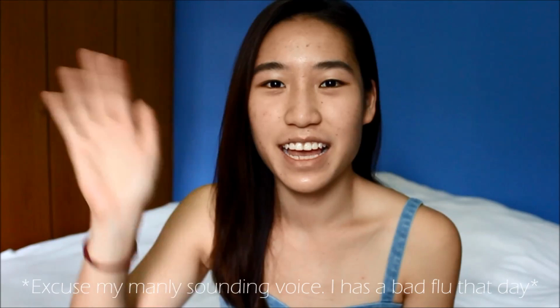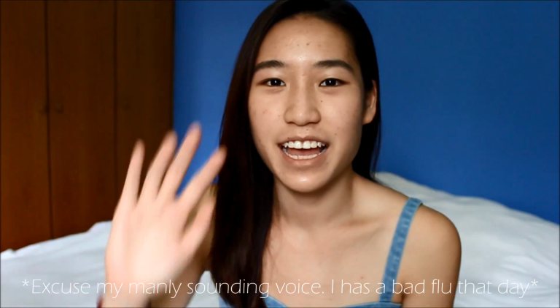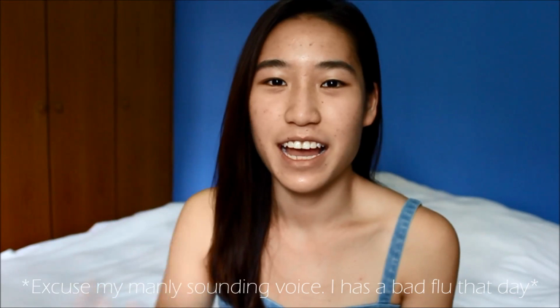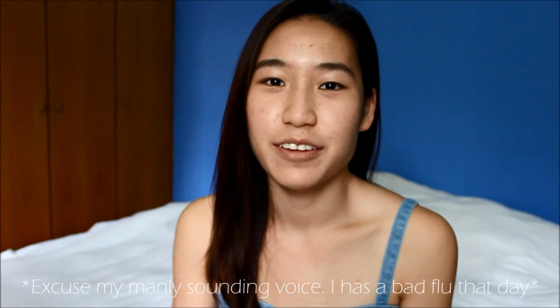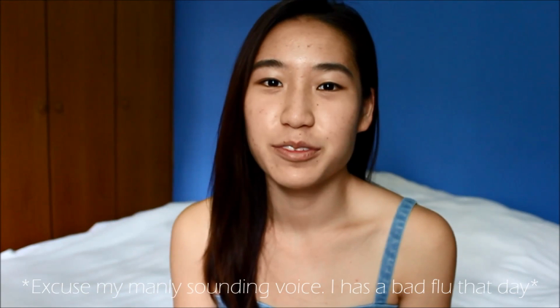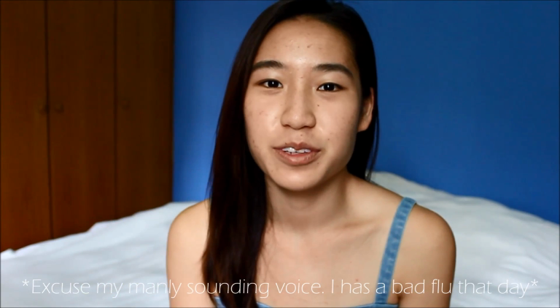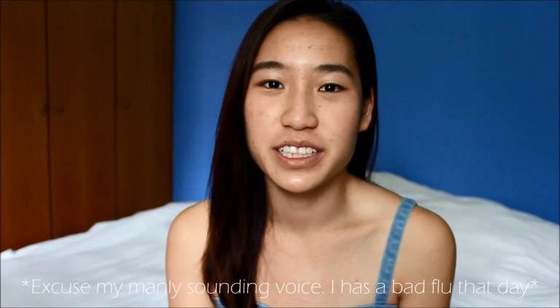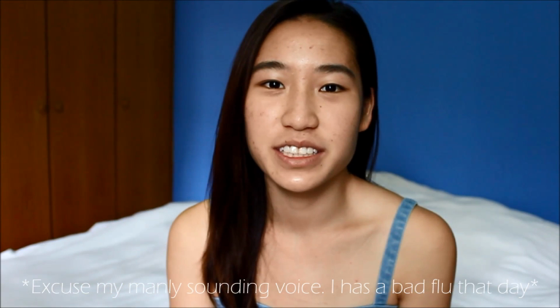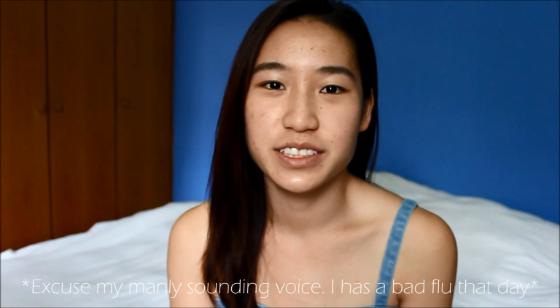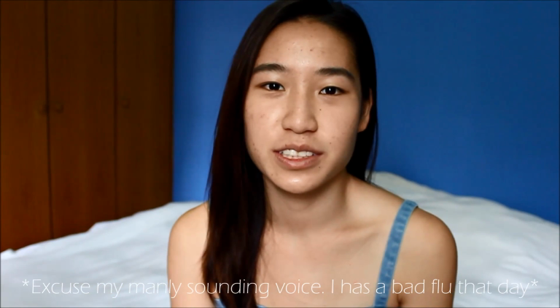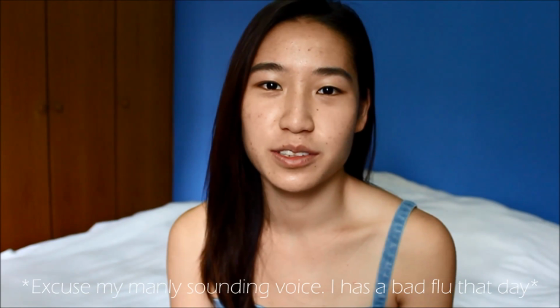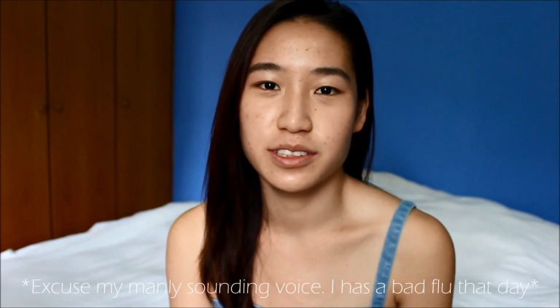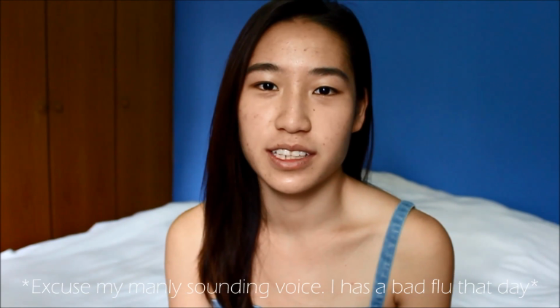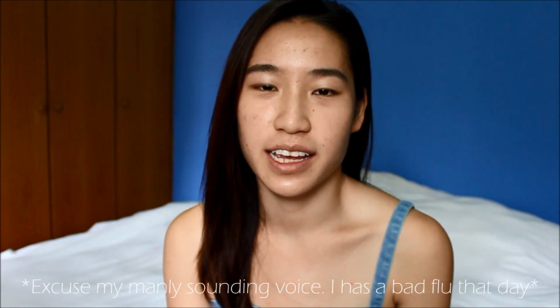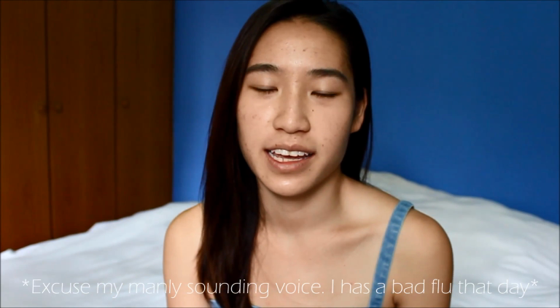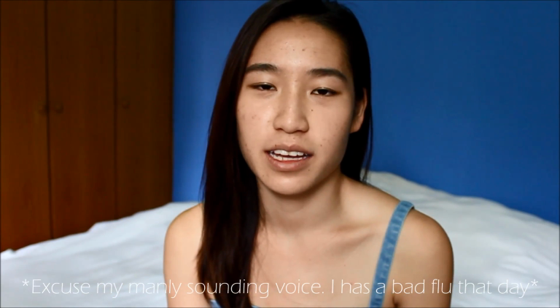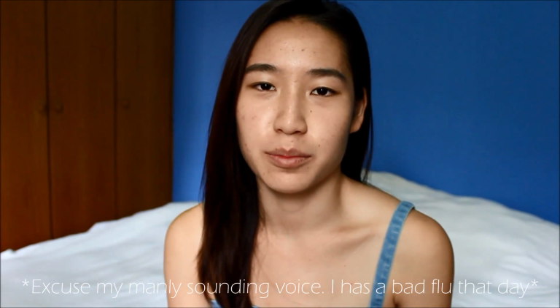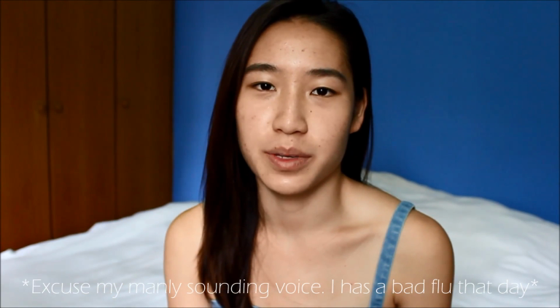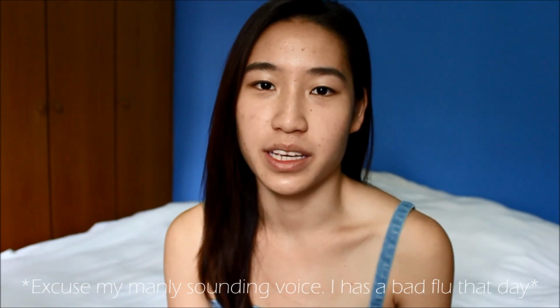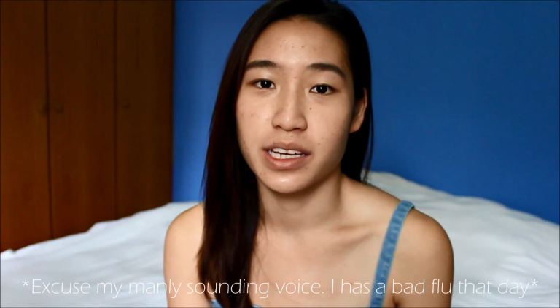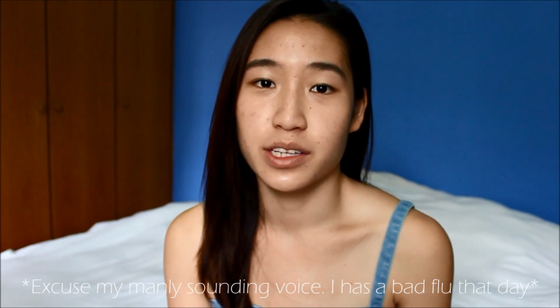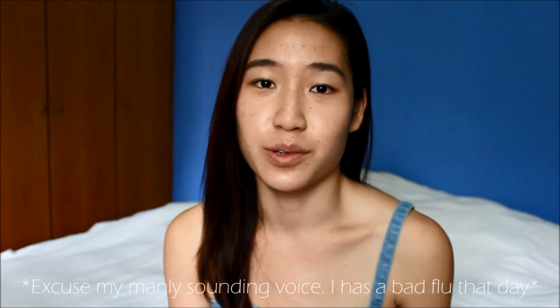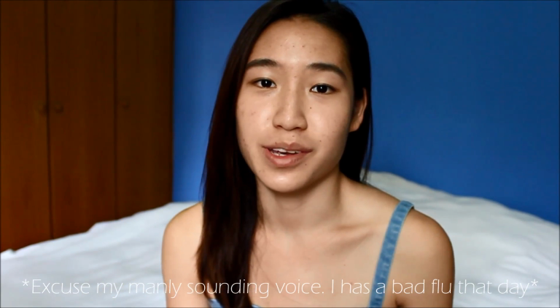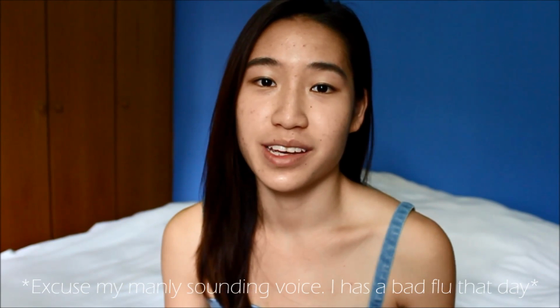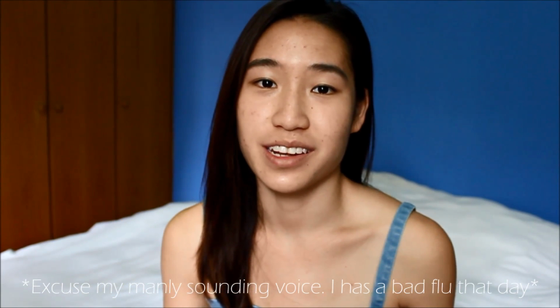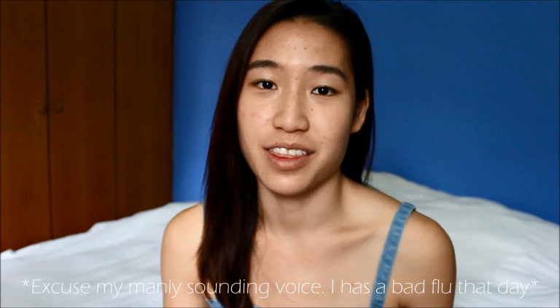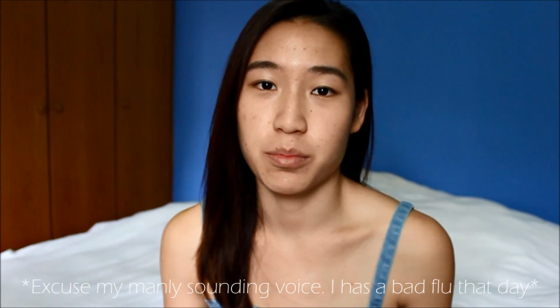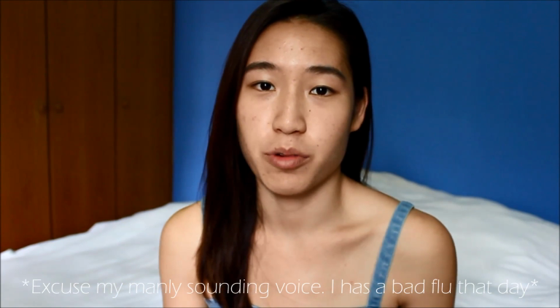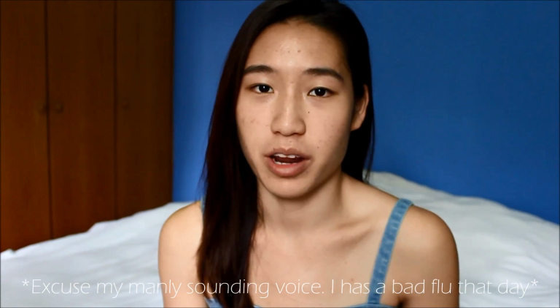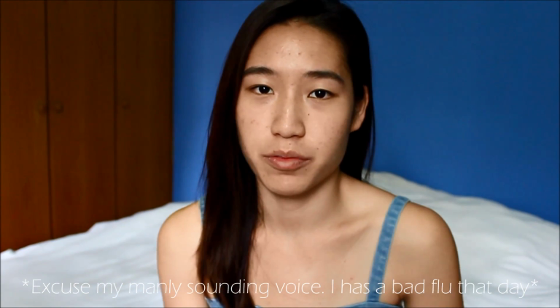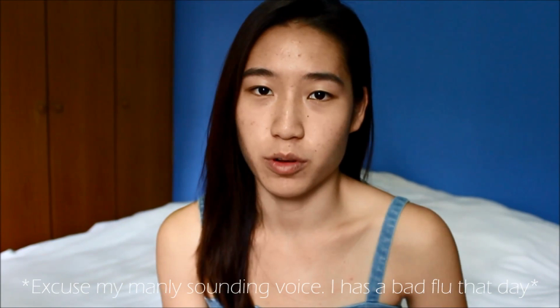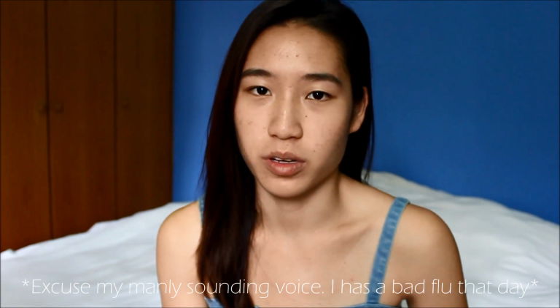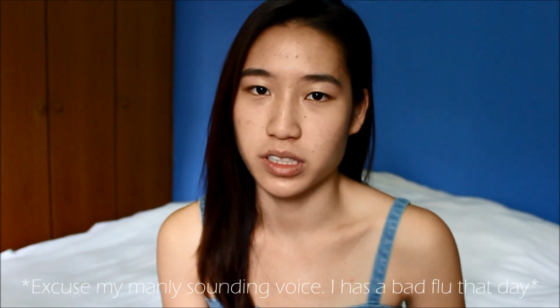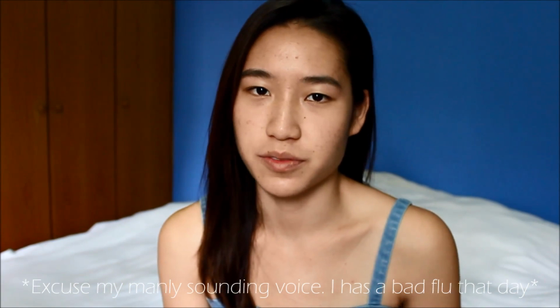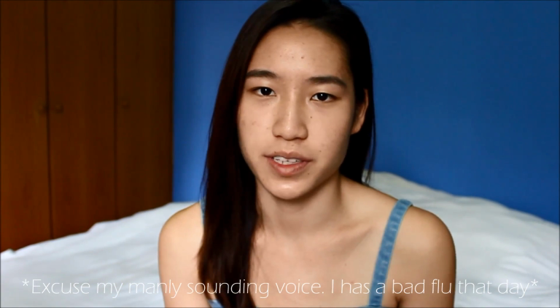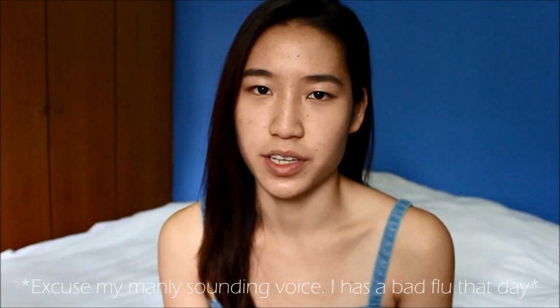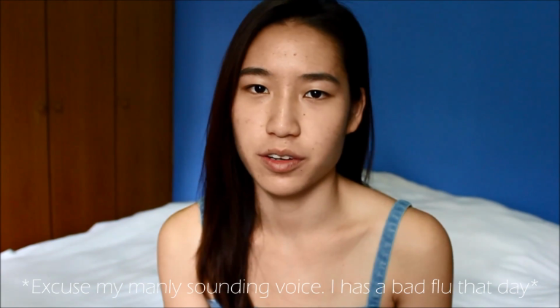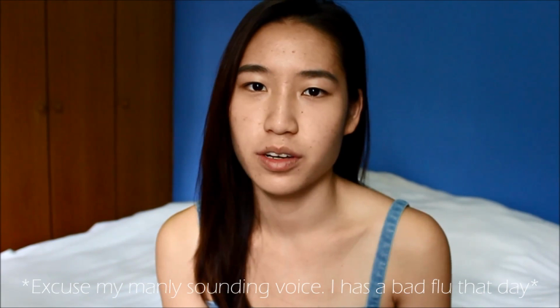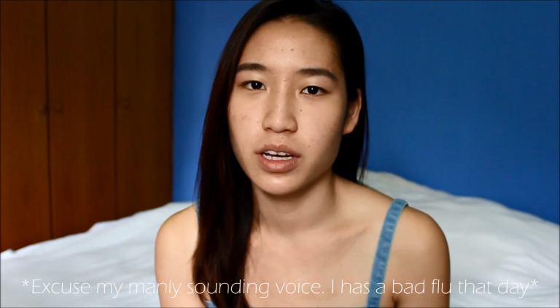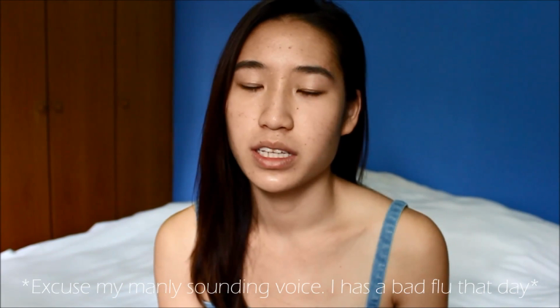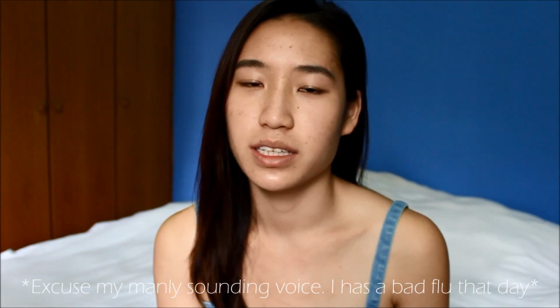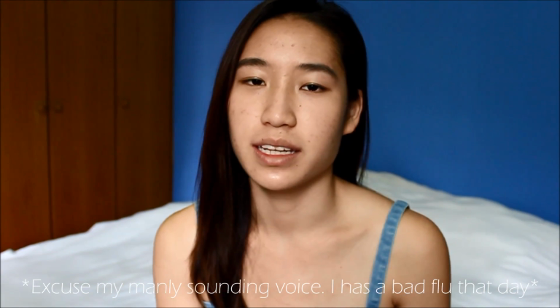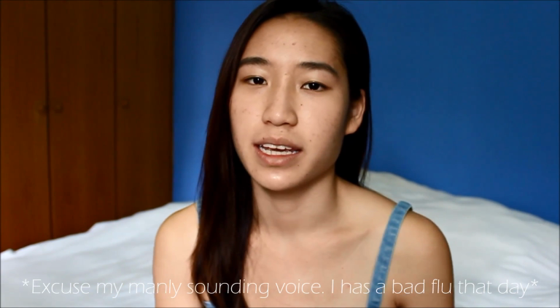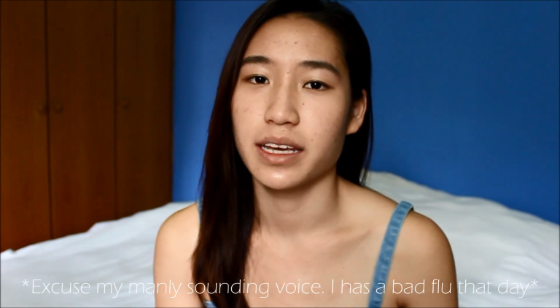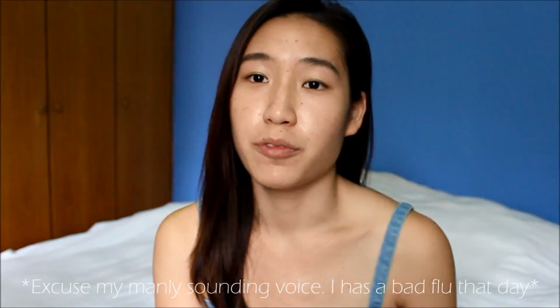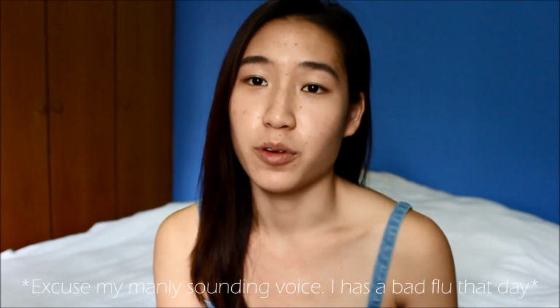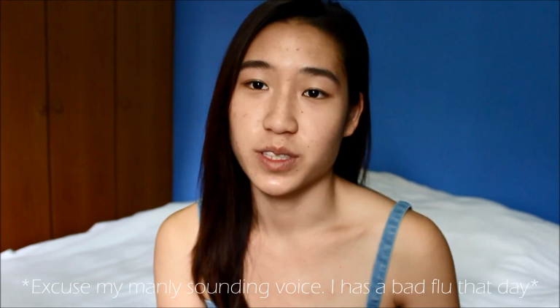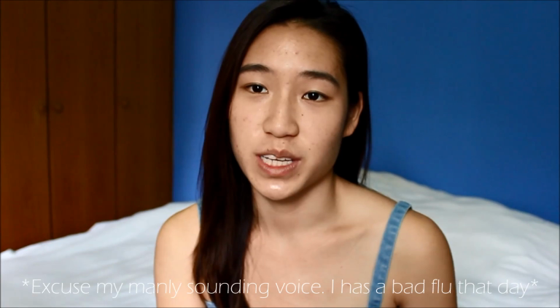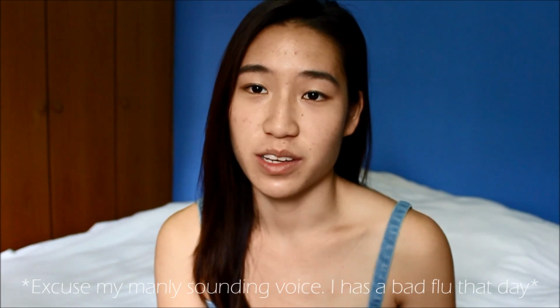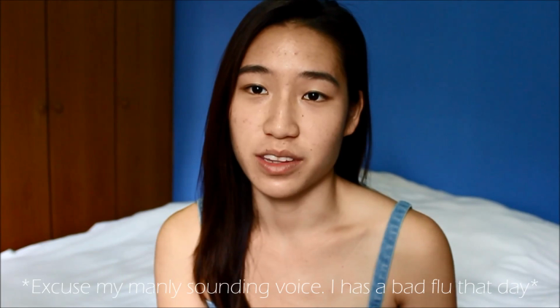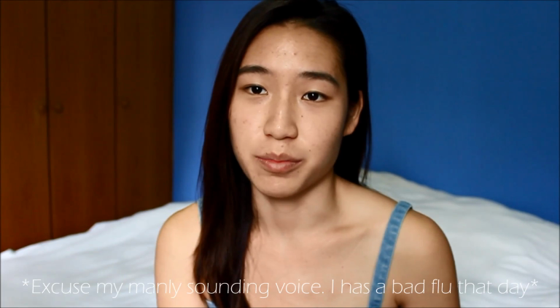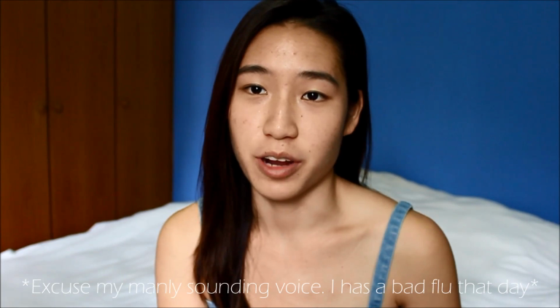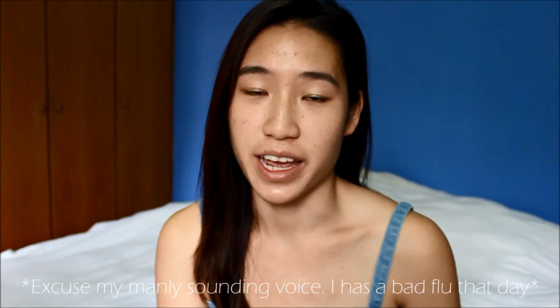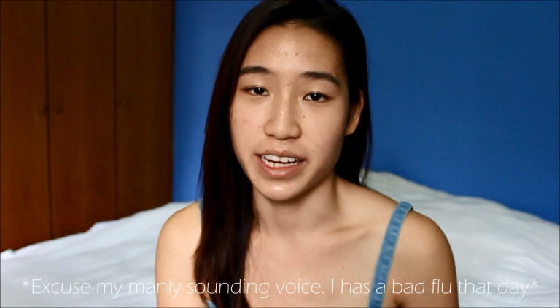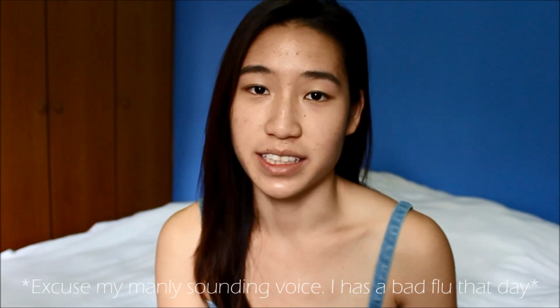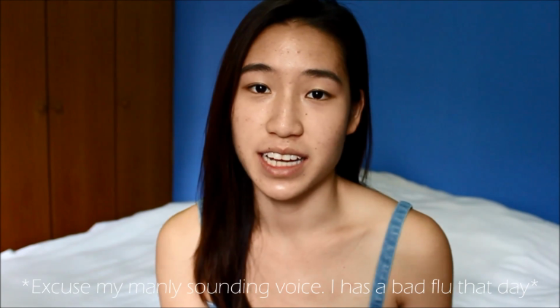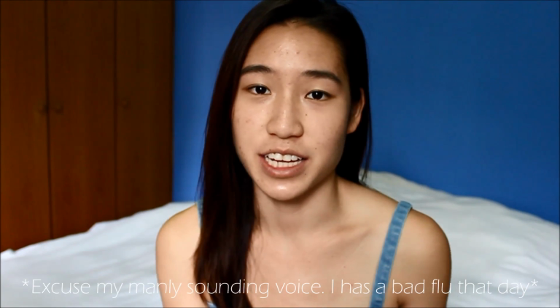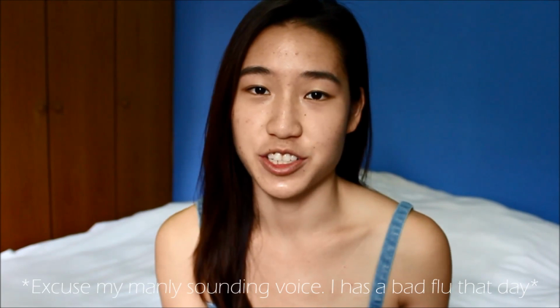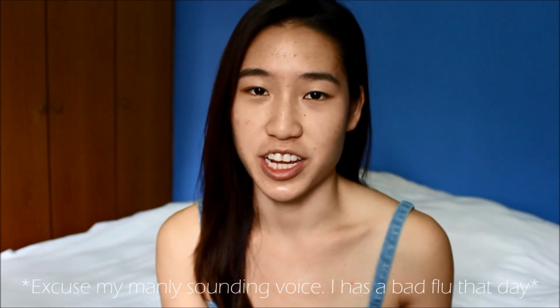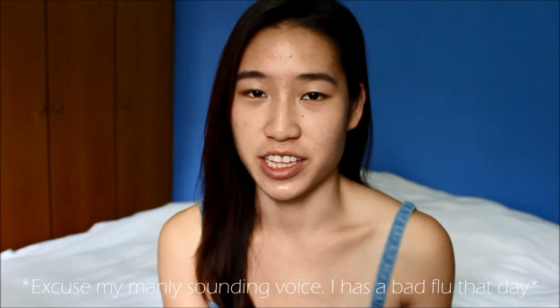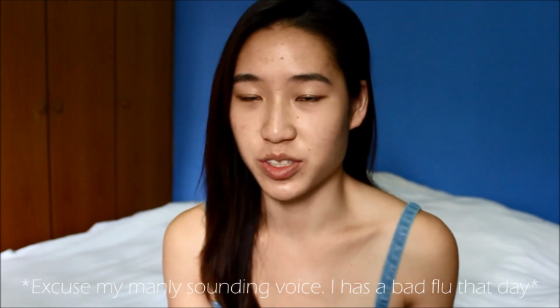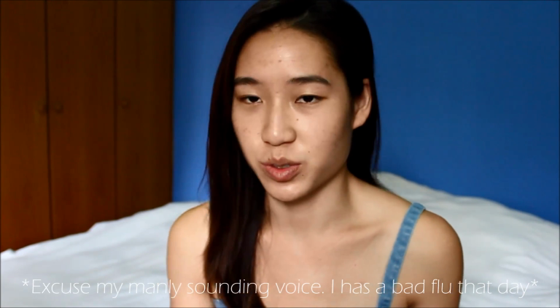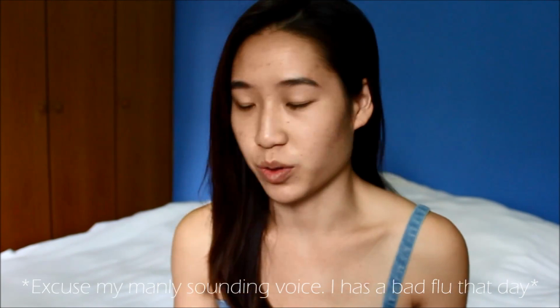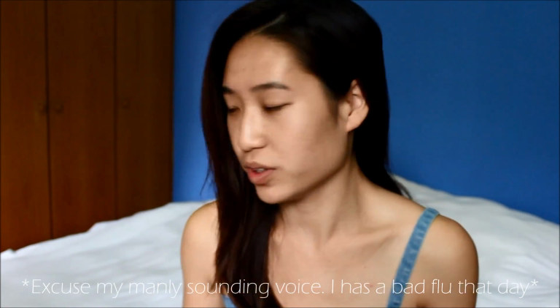Hi everyone, so today I'll be doing another brand focus video, today focusing on the brand Touch Insole.